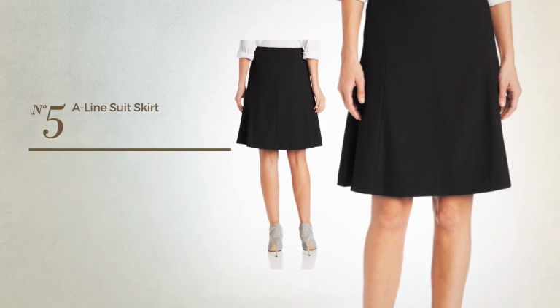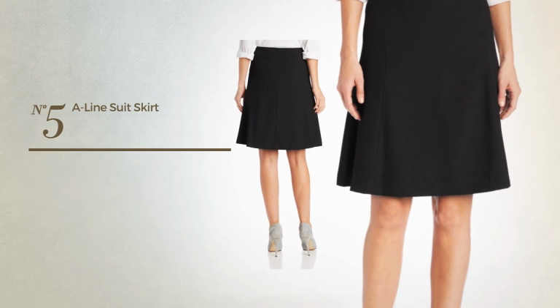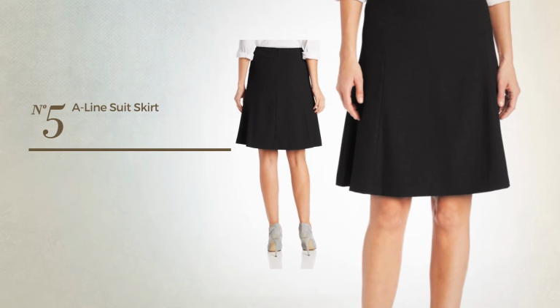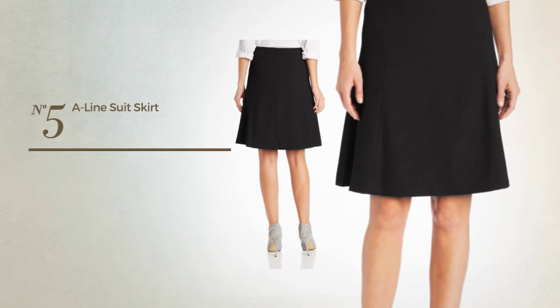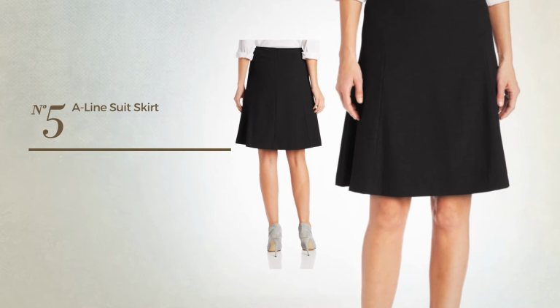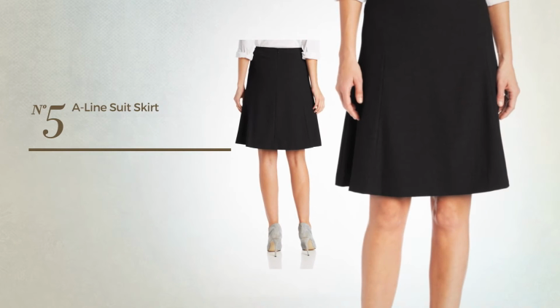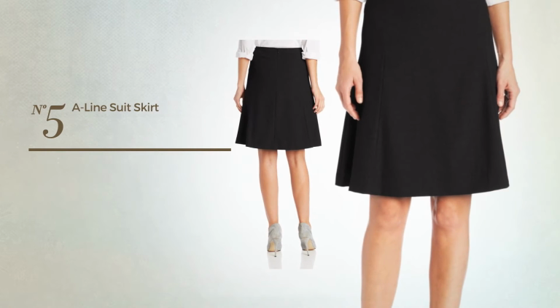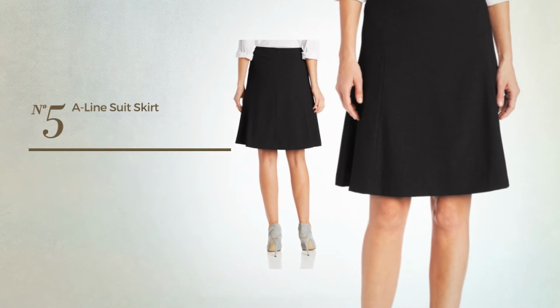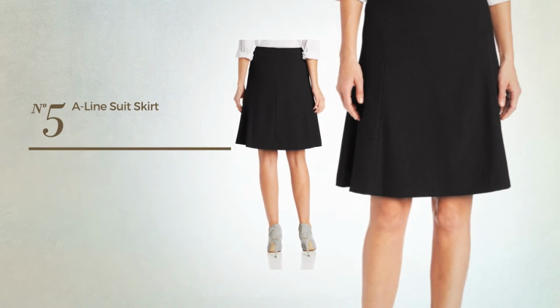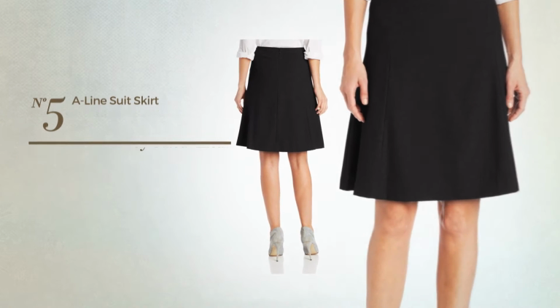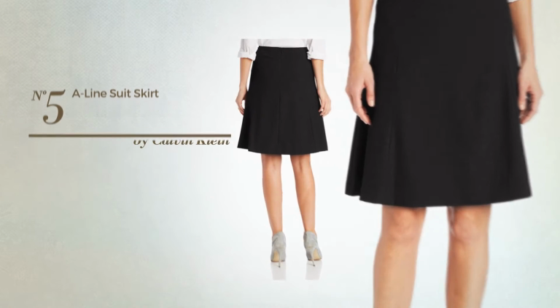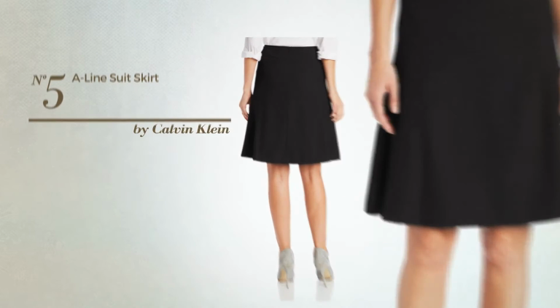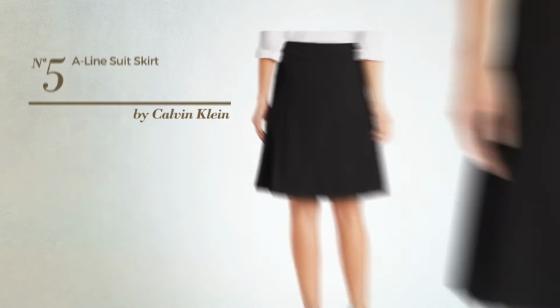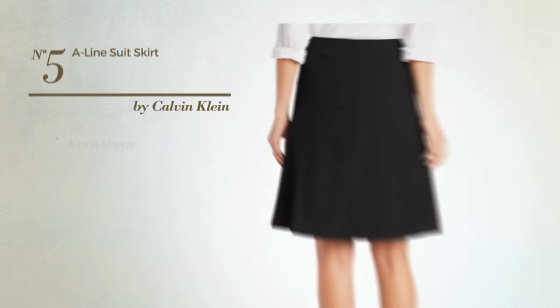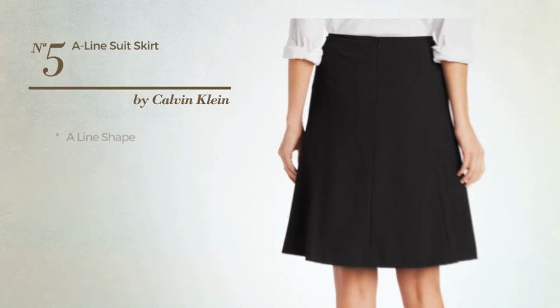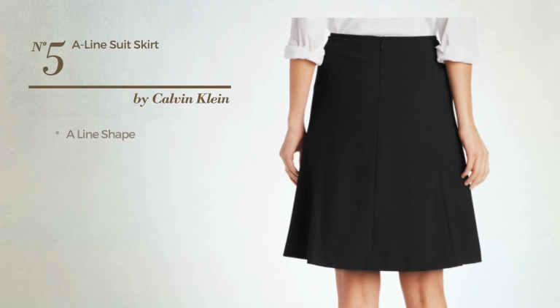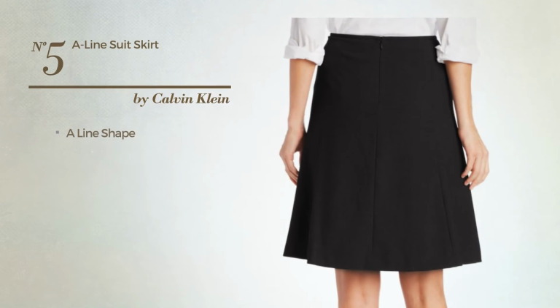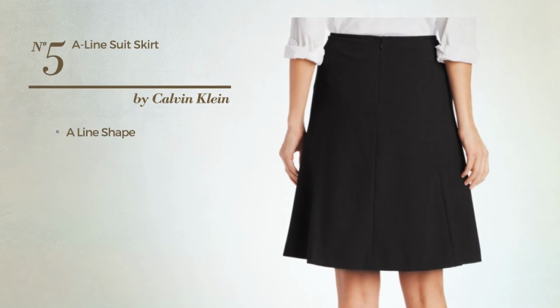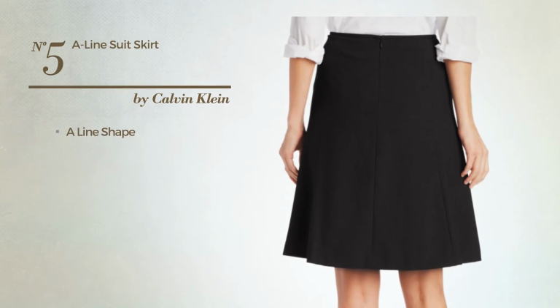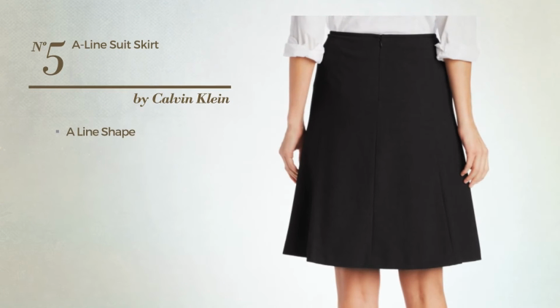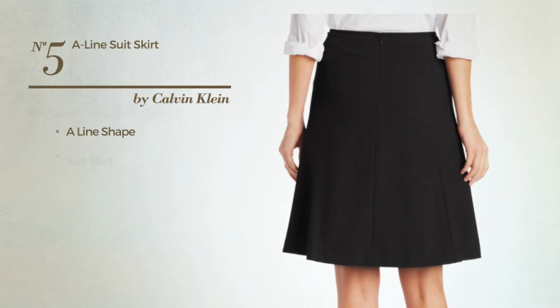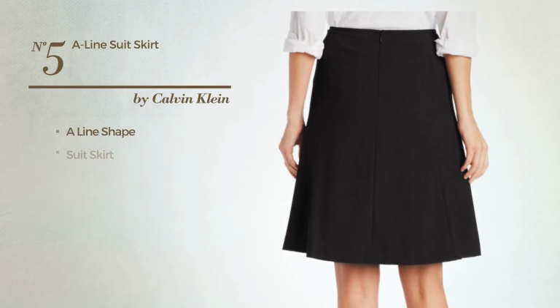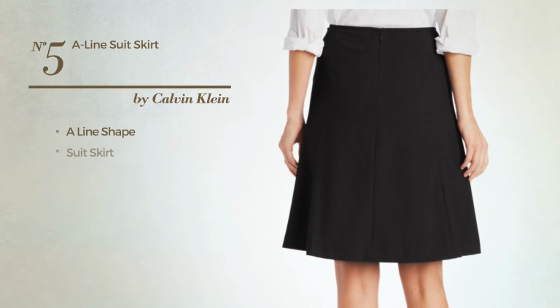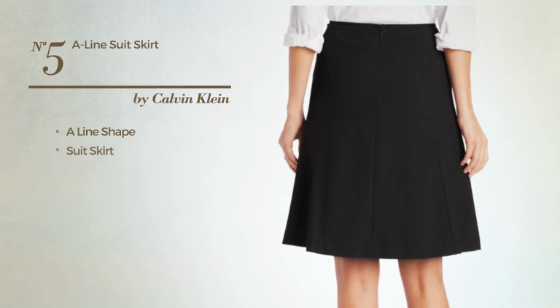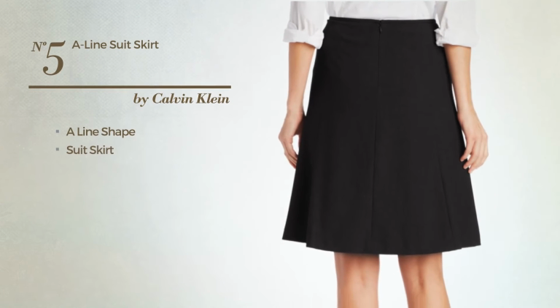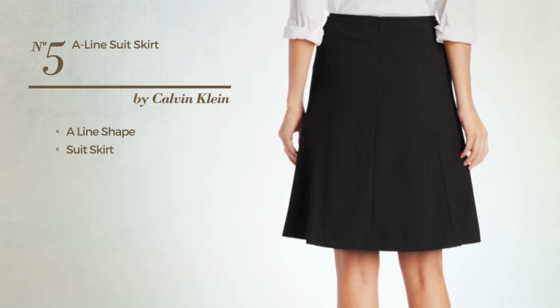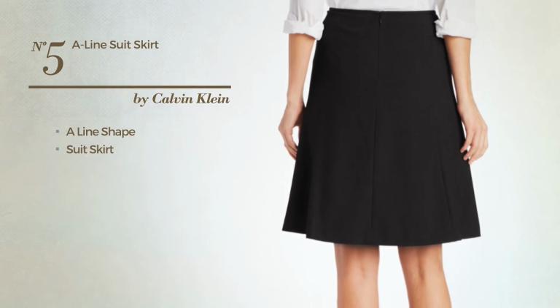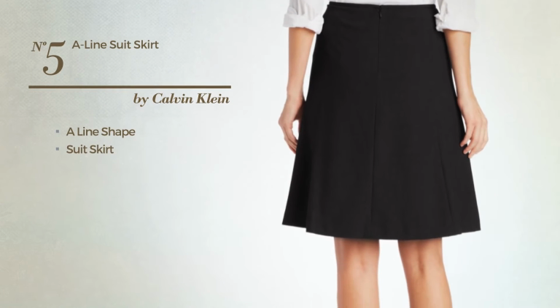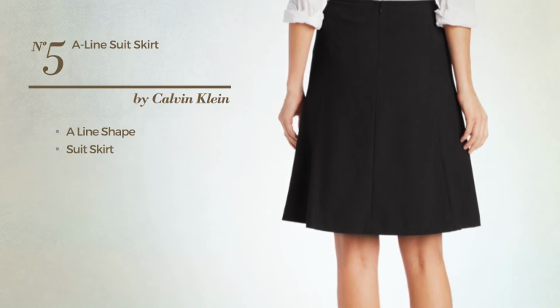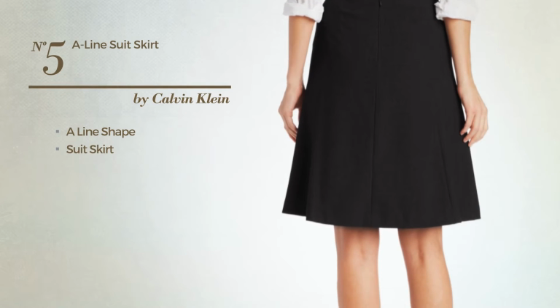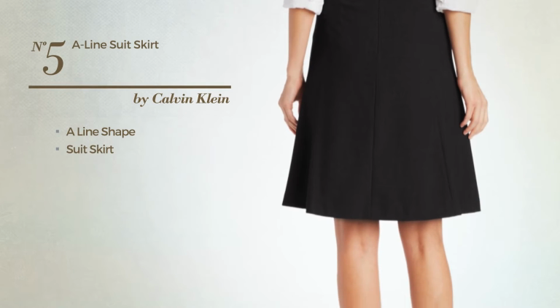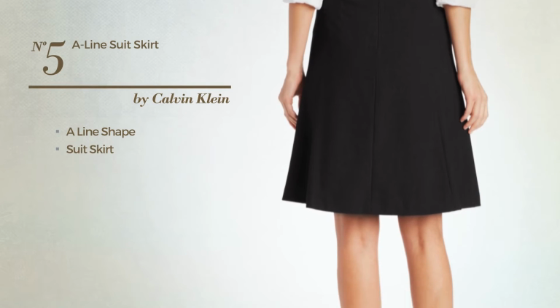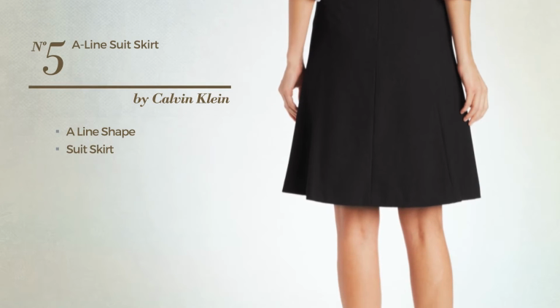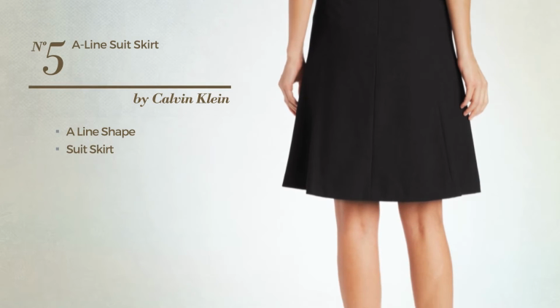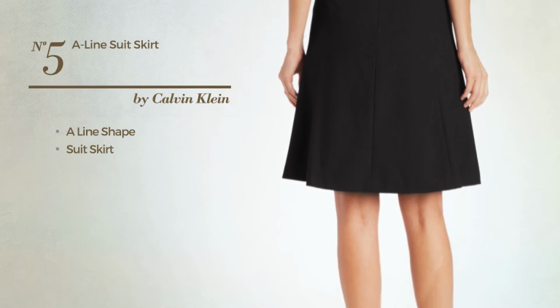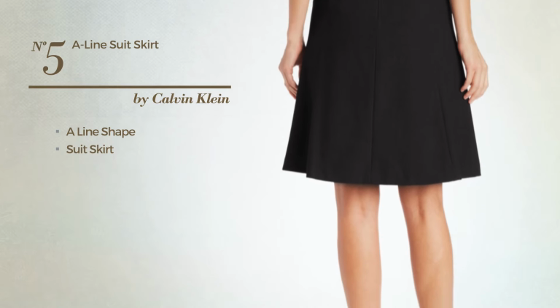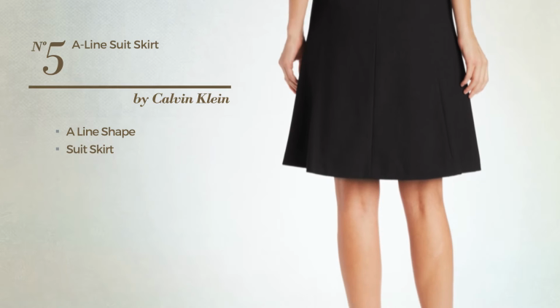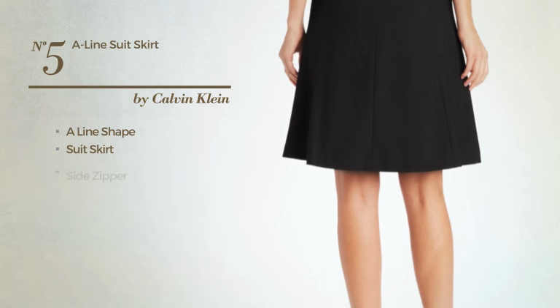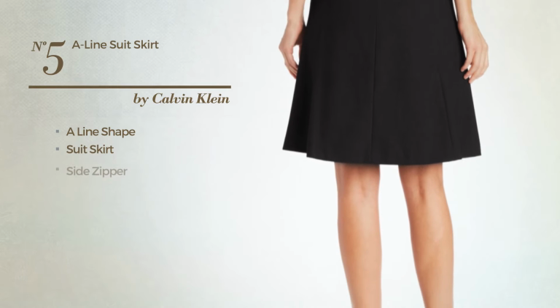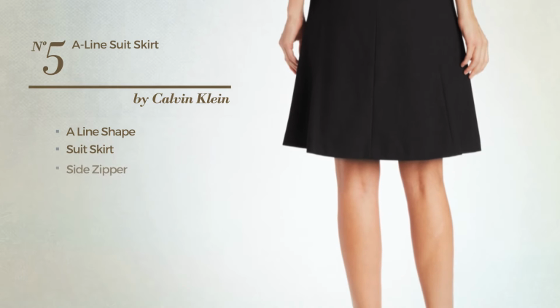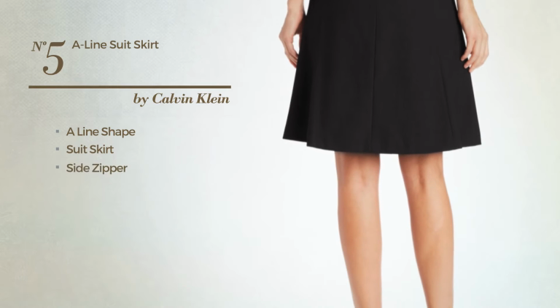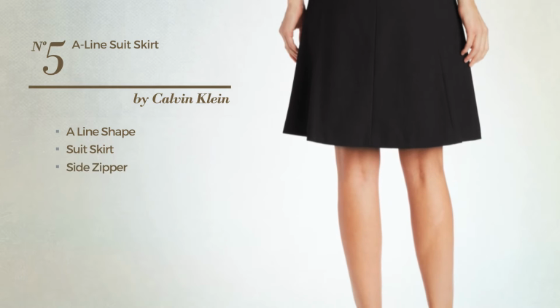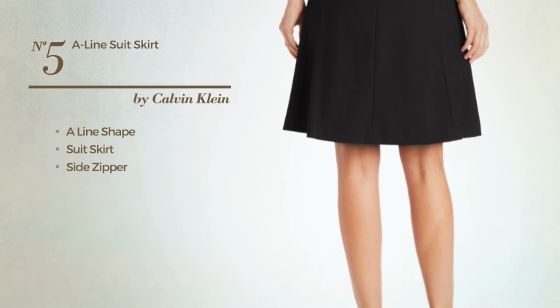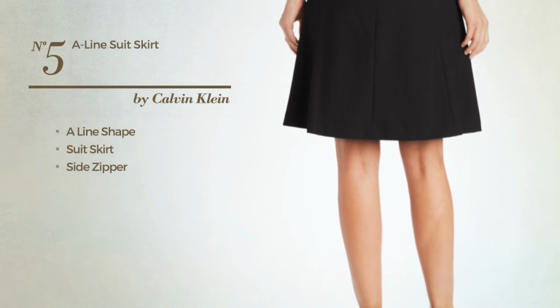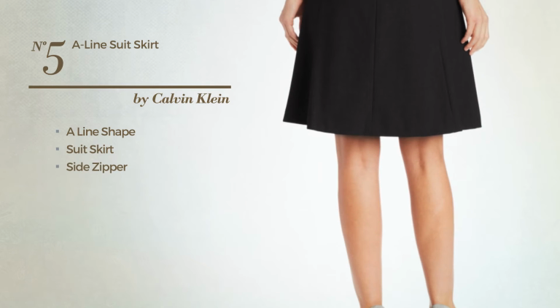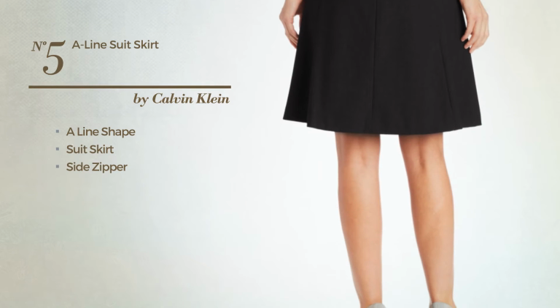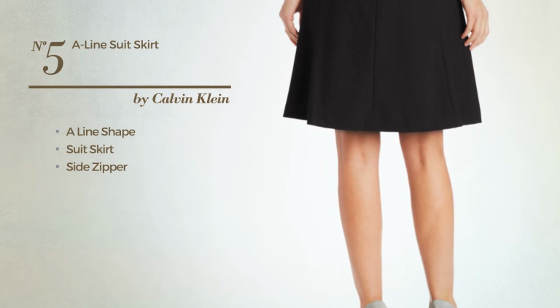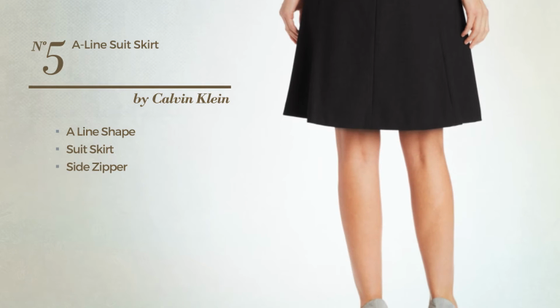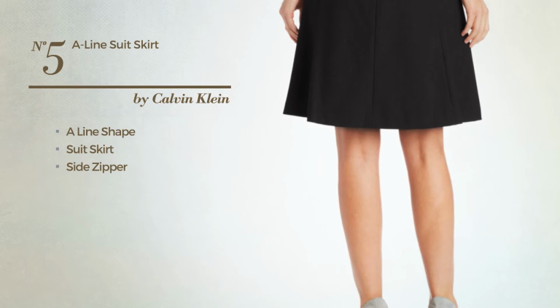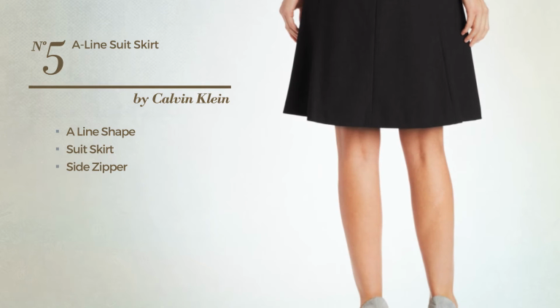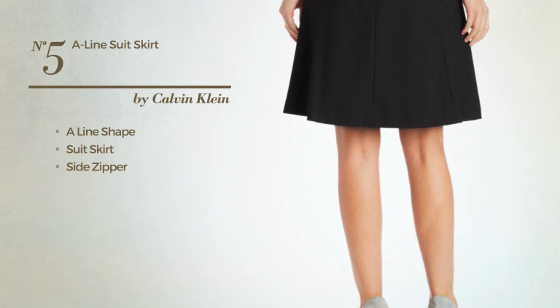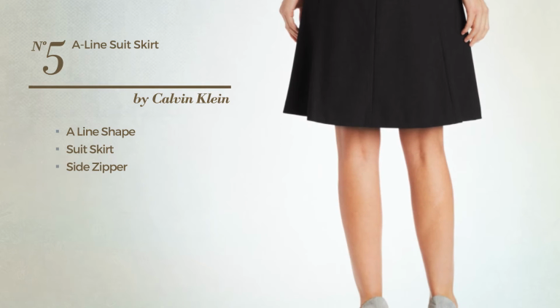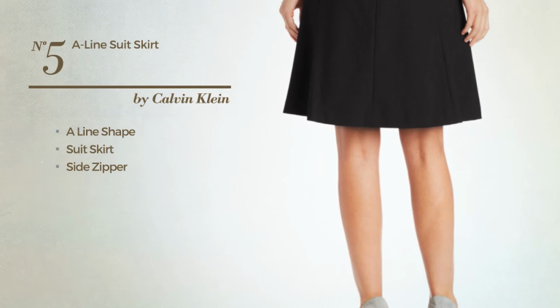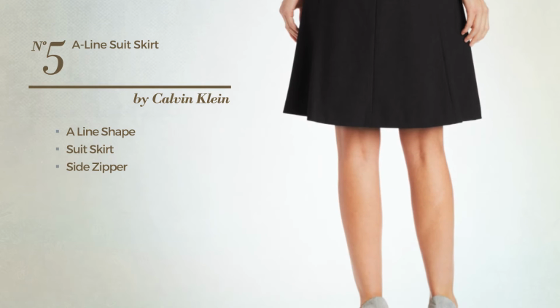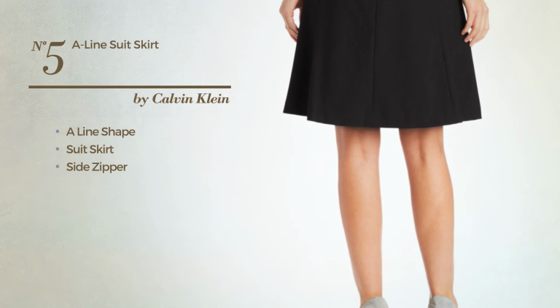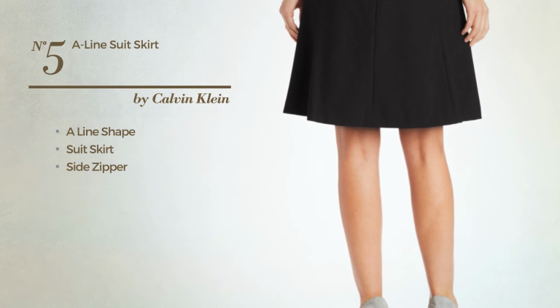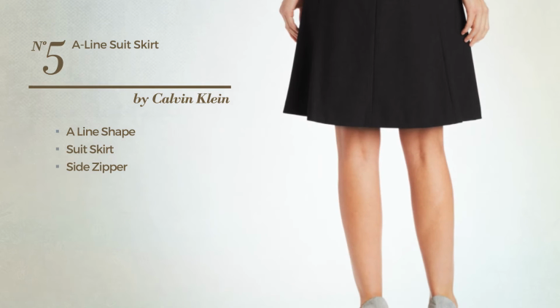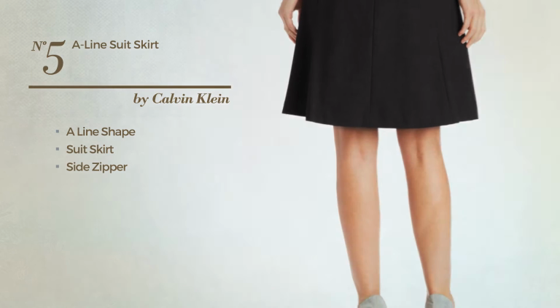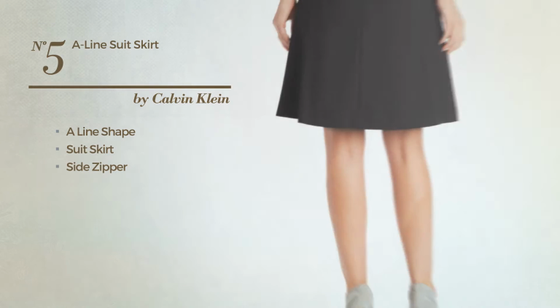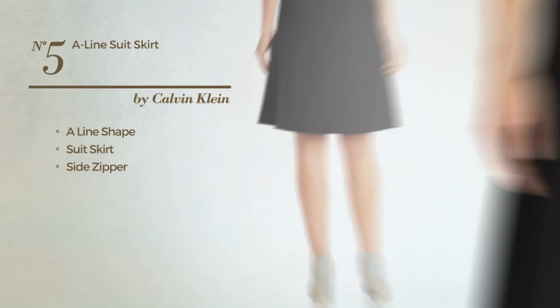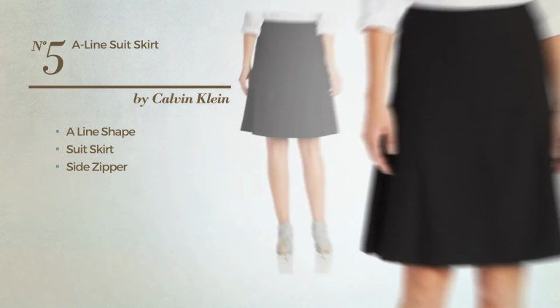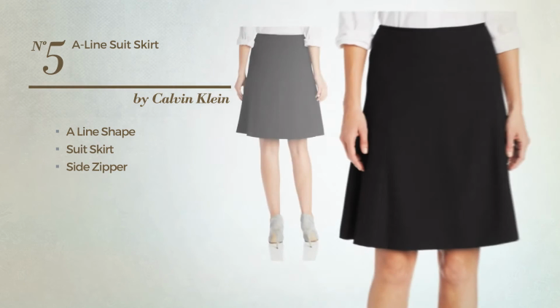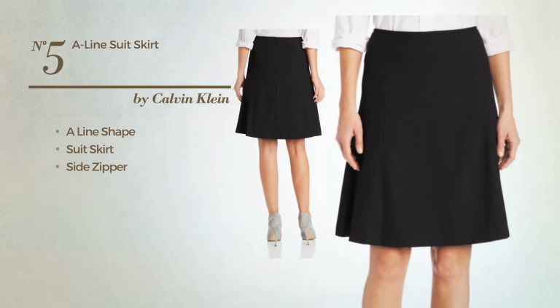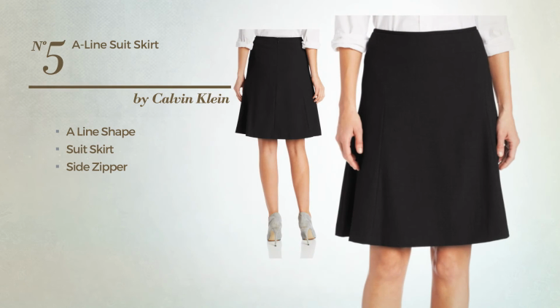Number five: a line suit skirt including a side zipper, available merely in this color.